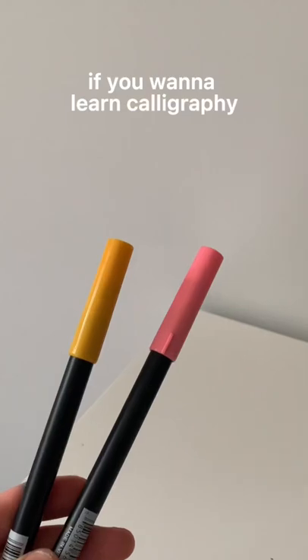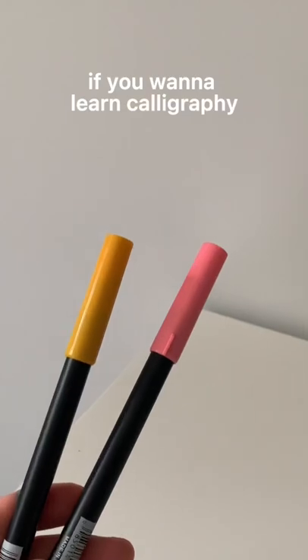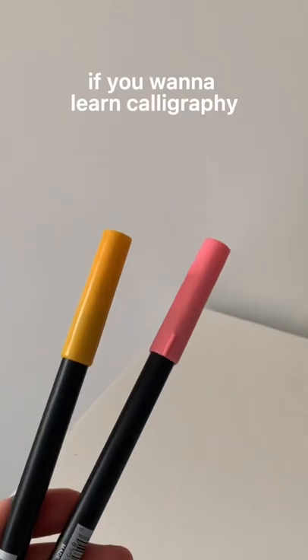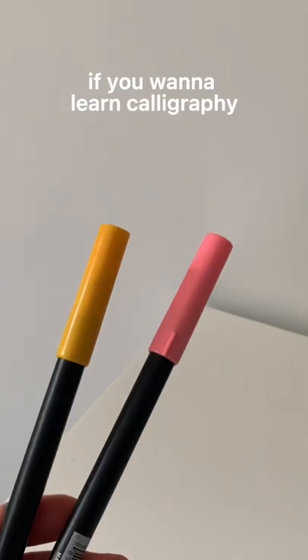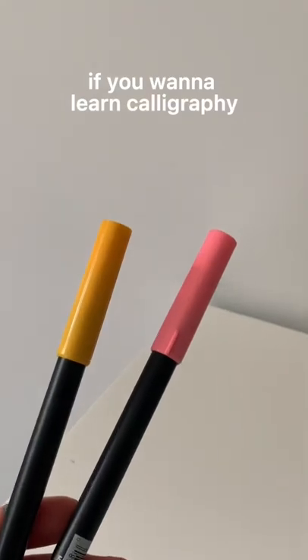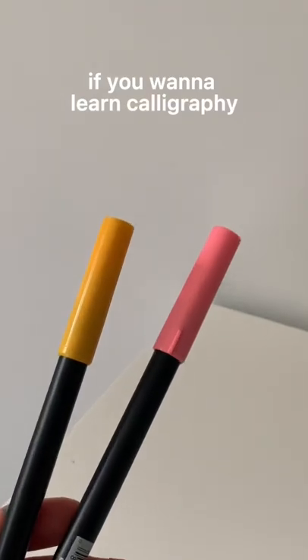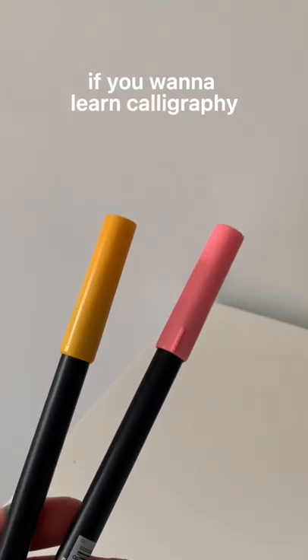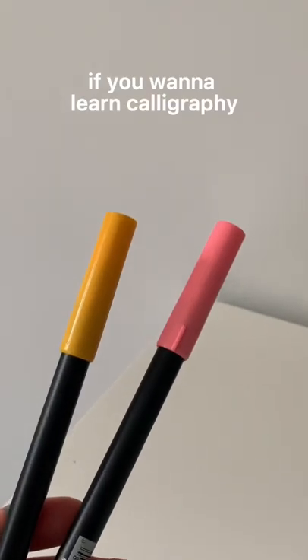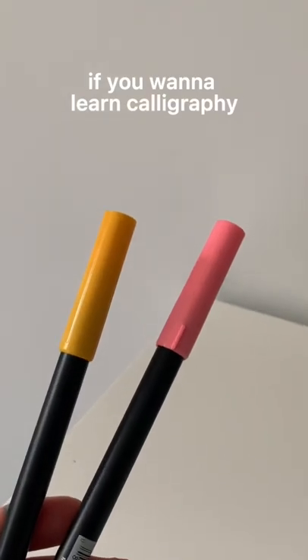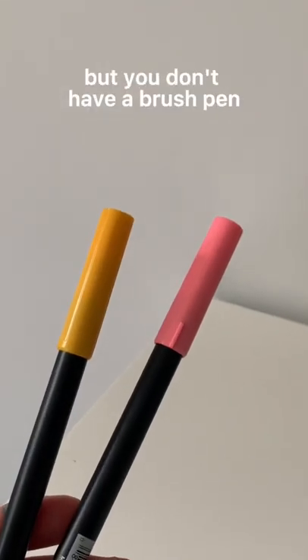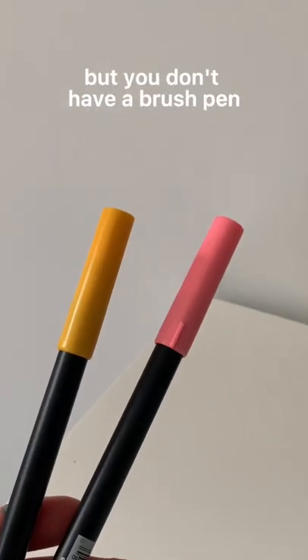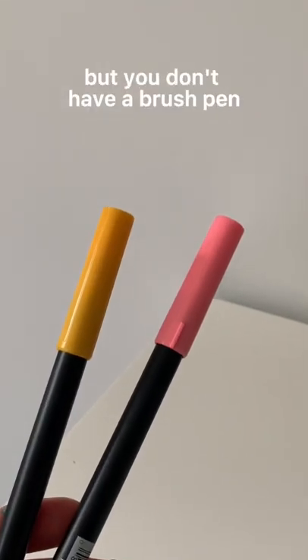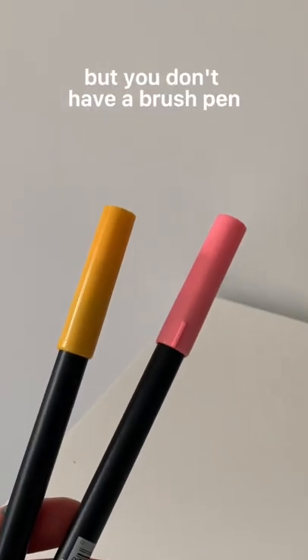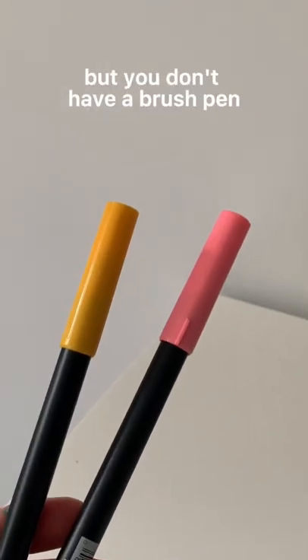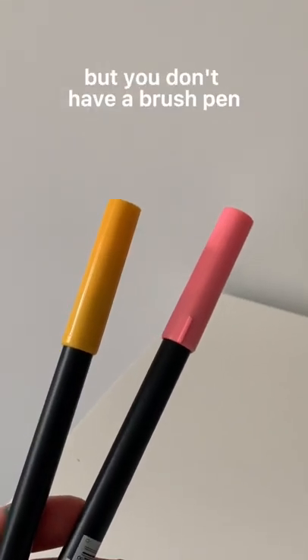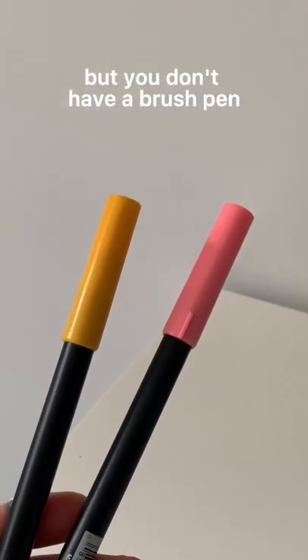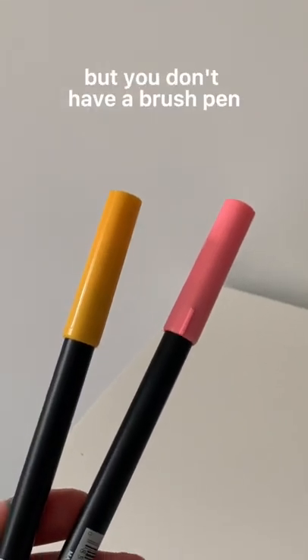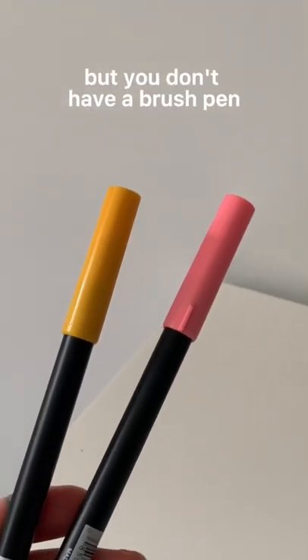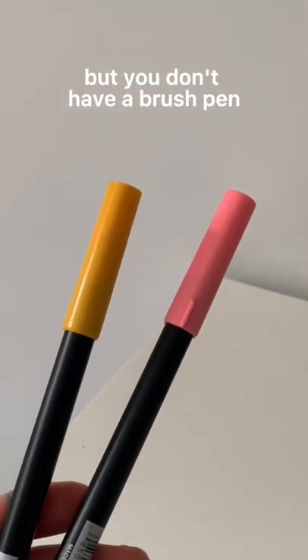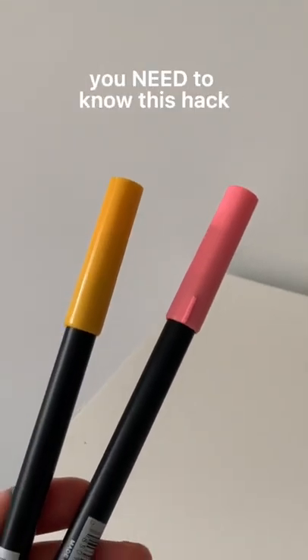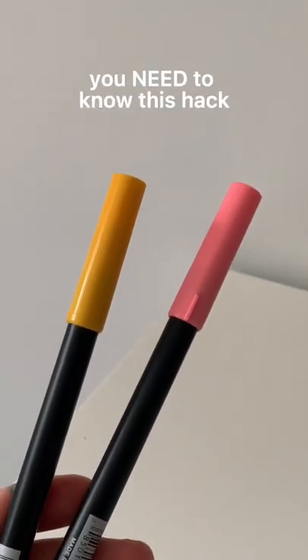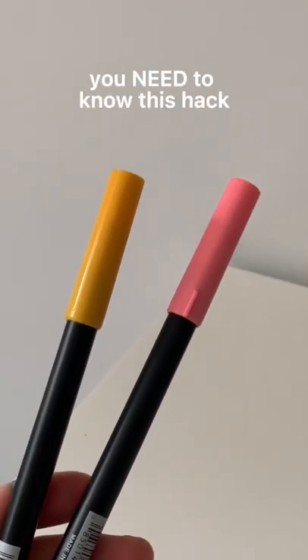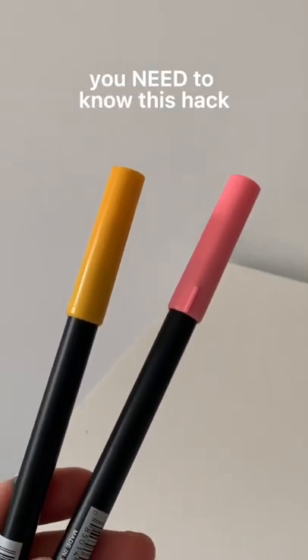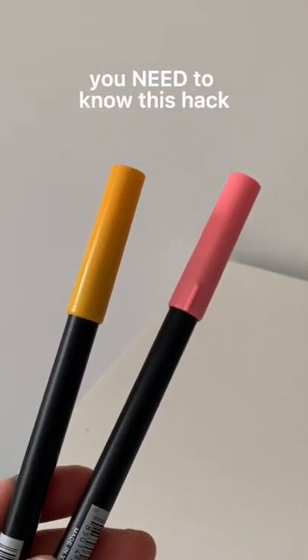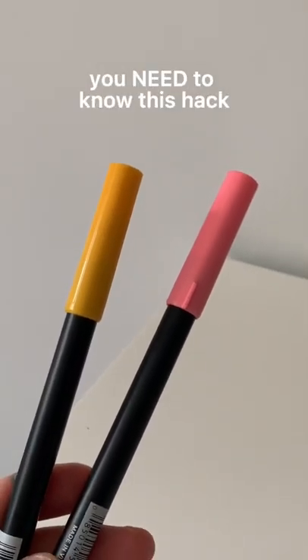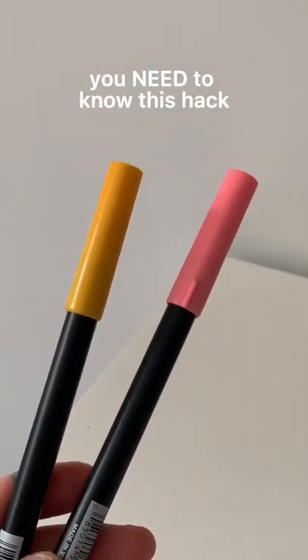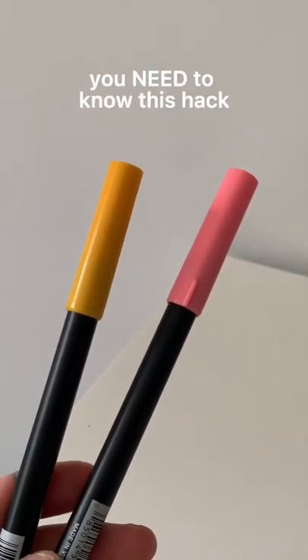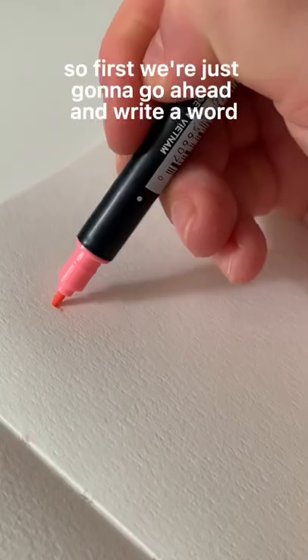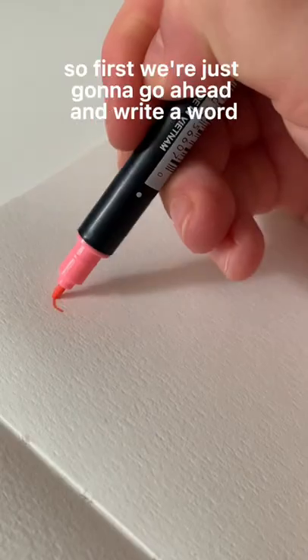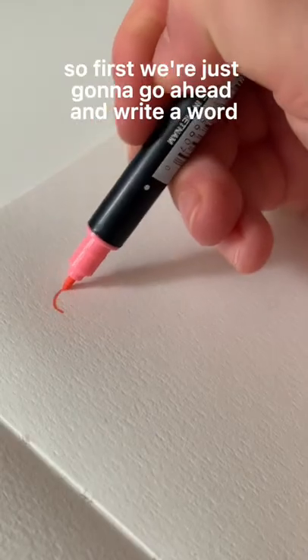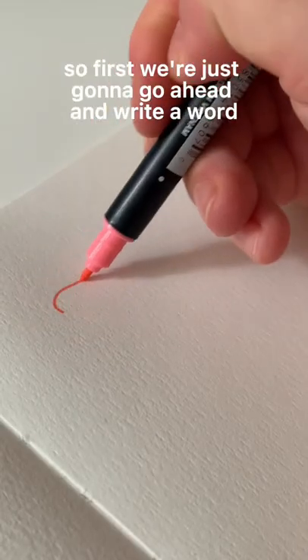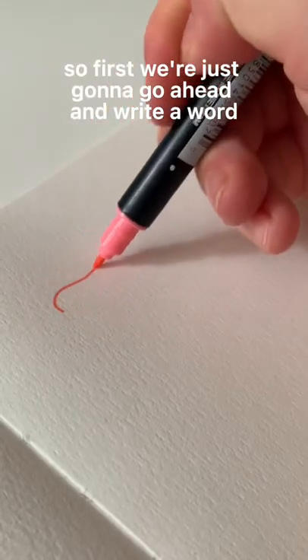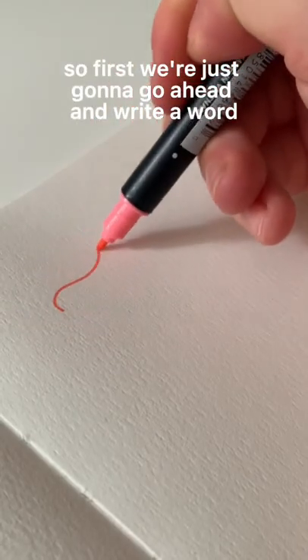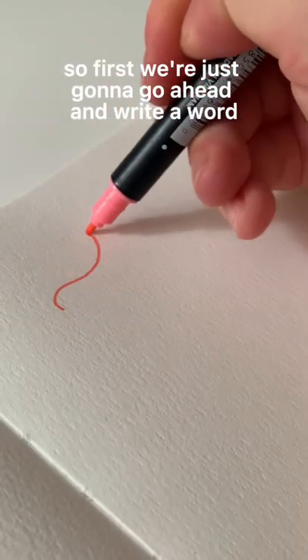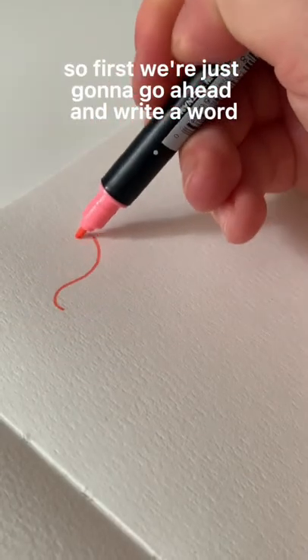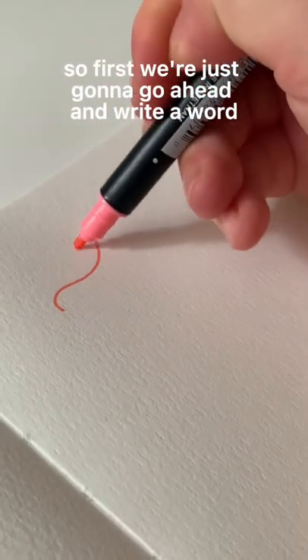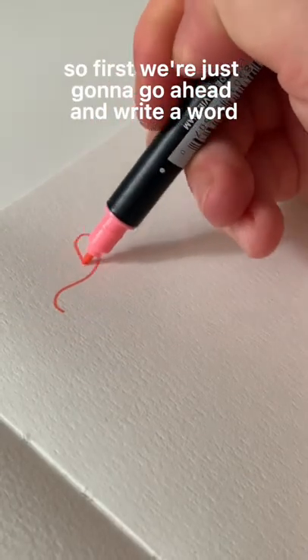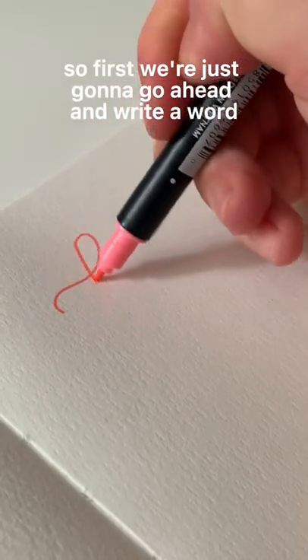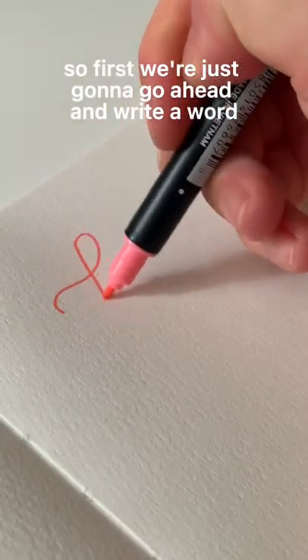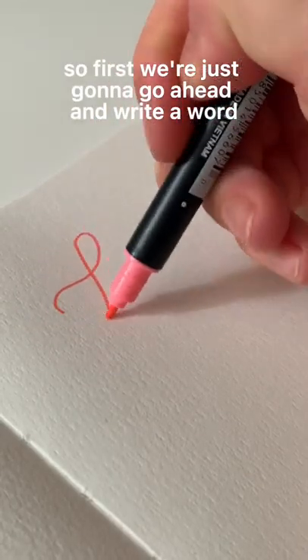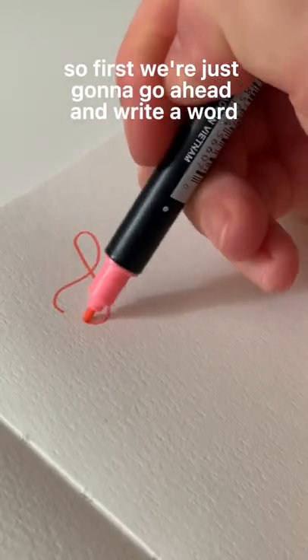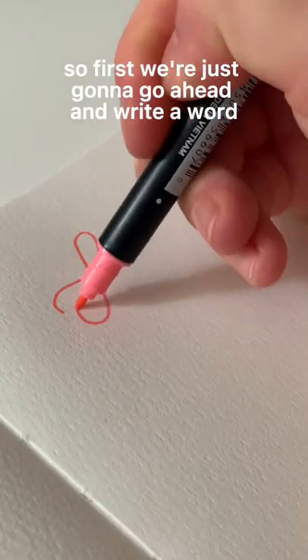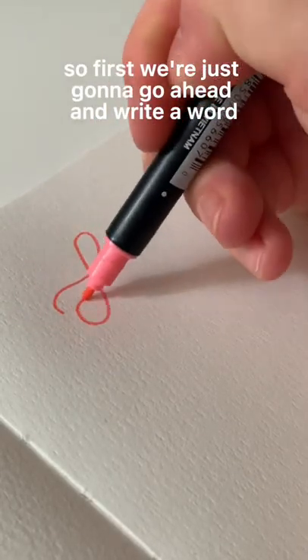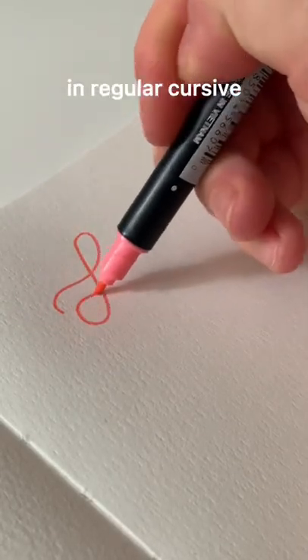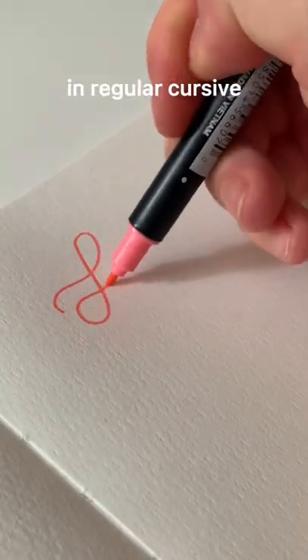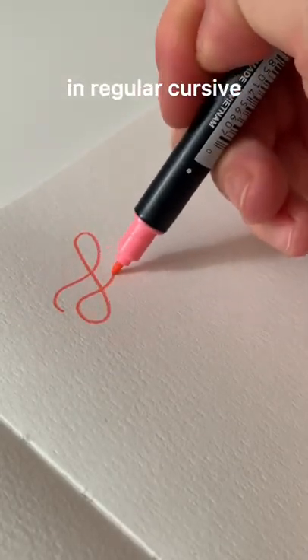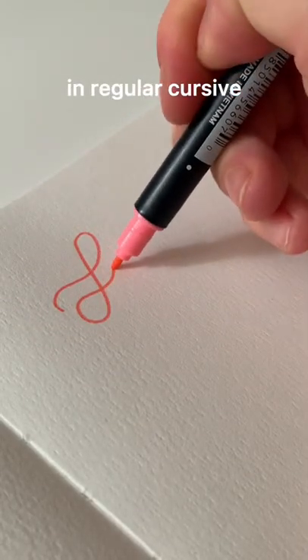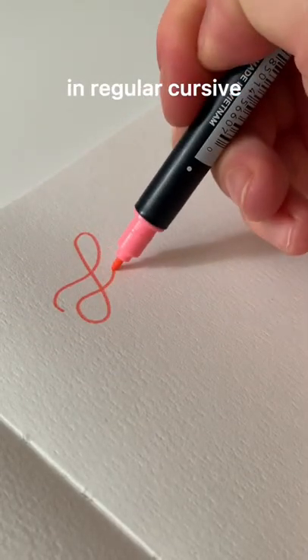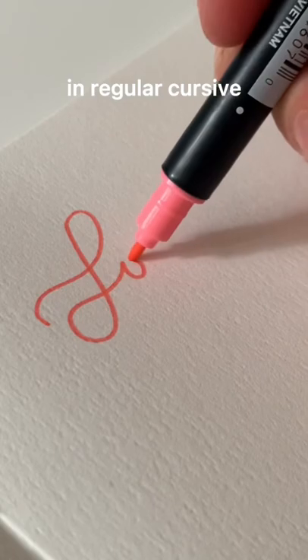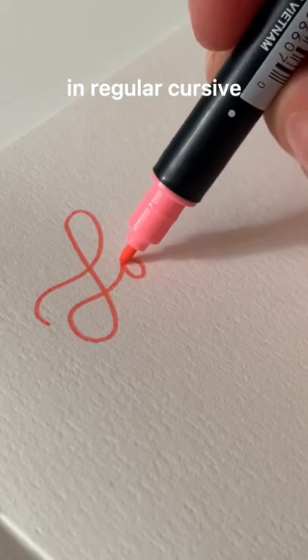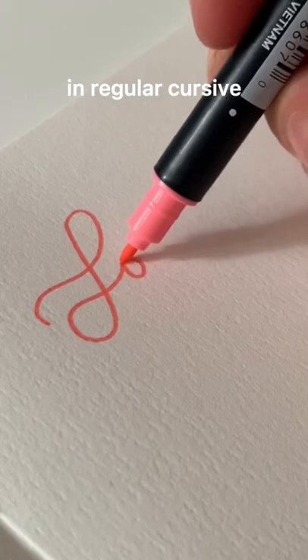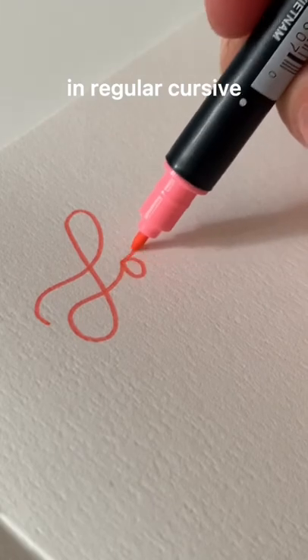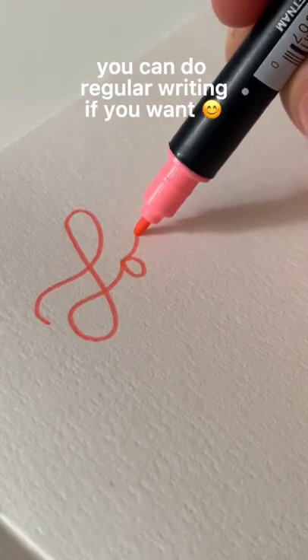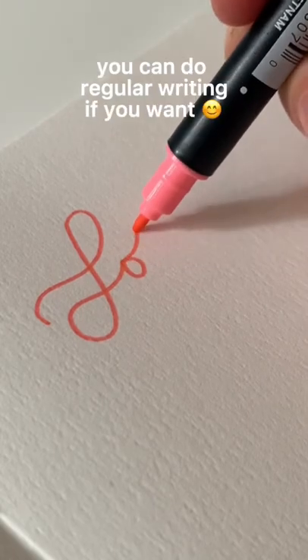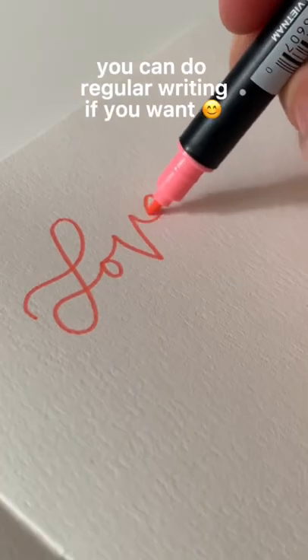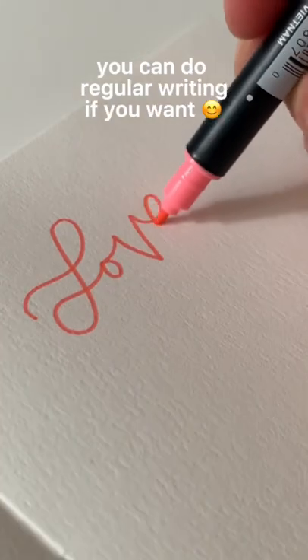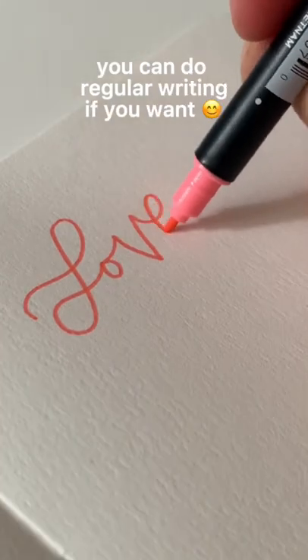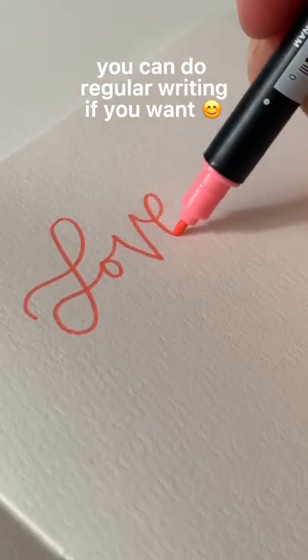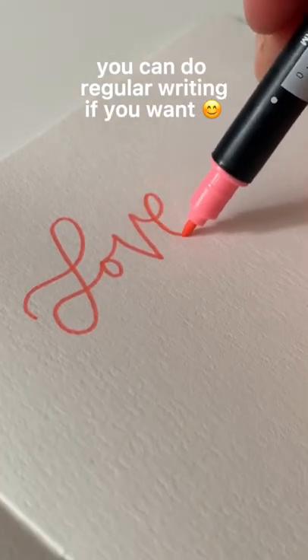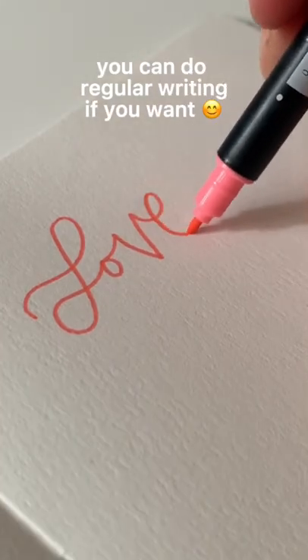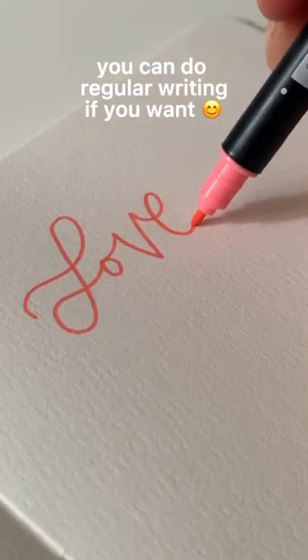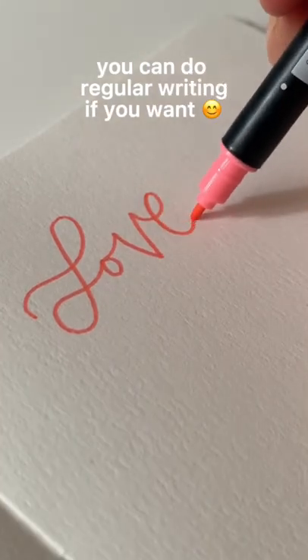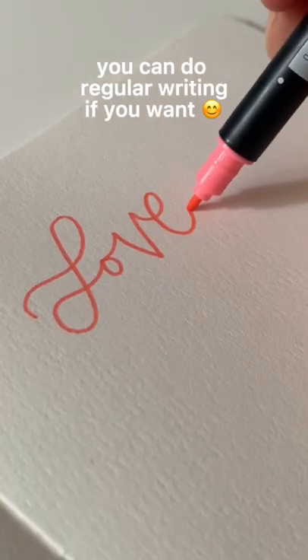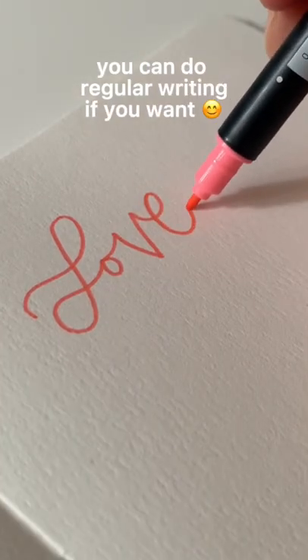If you want to learn calligraphy but you don't have a brush pen, you need to know this hack. So first of all, you're just going to go ahead and write a word in regular cursive. You can do regular writing if you want.